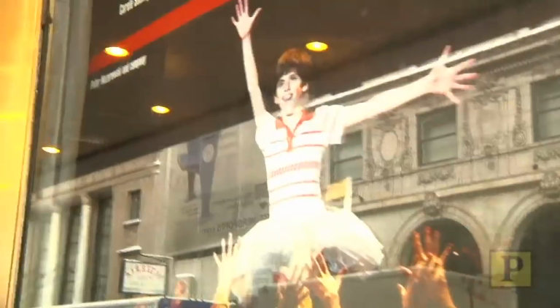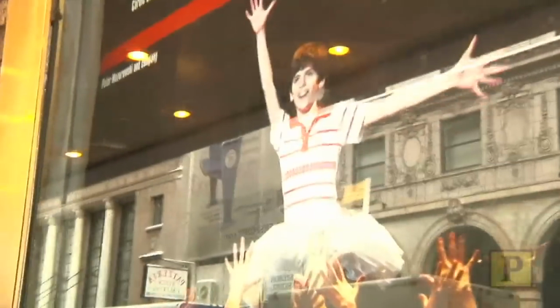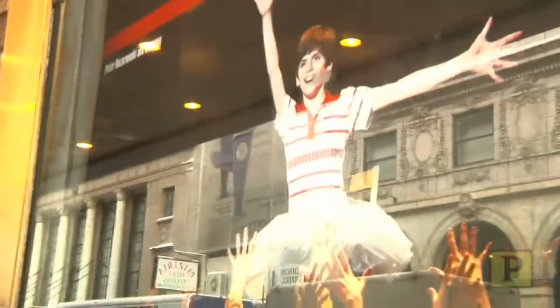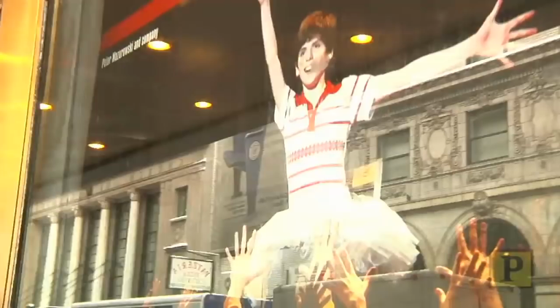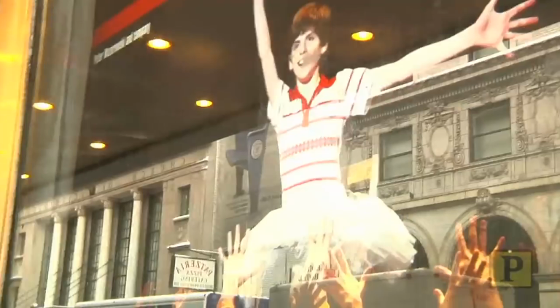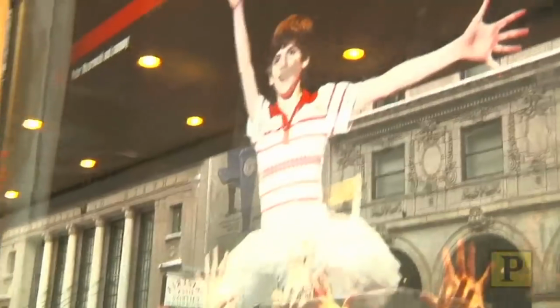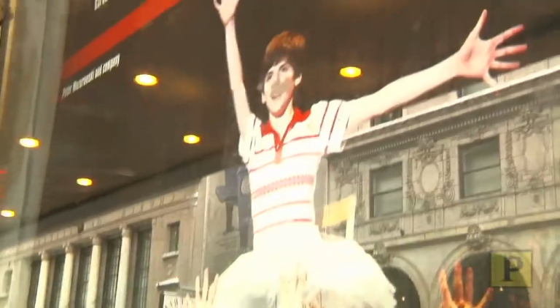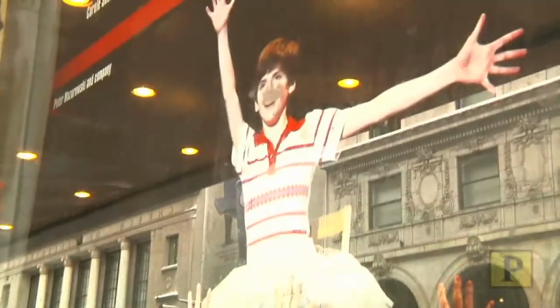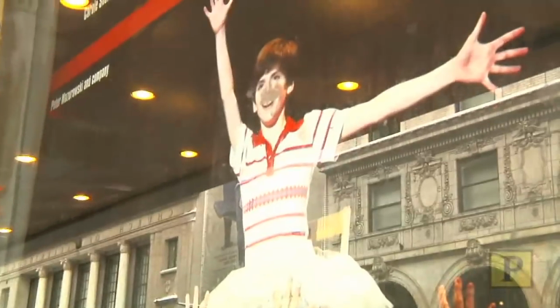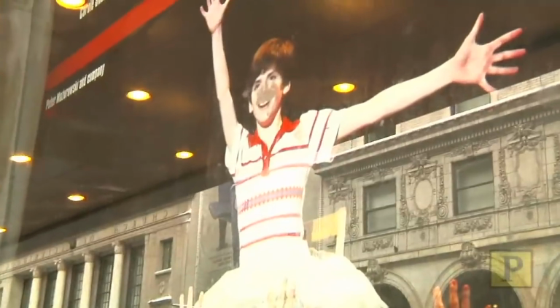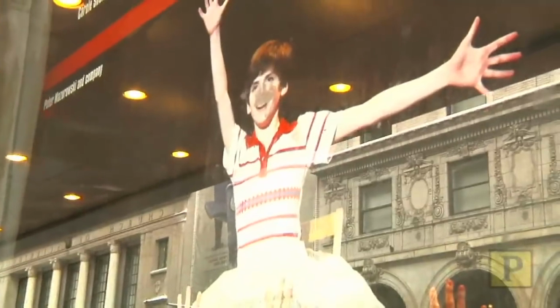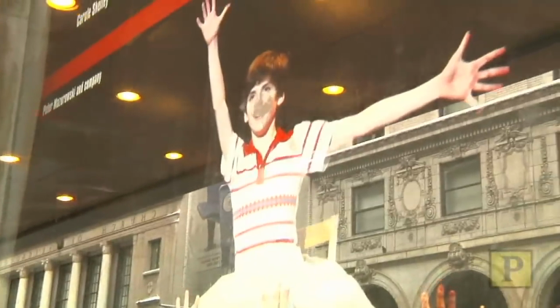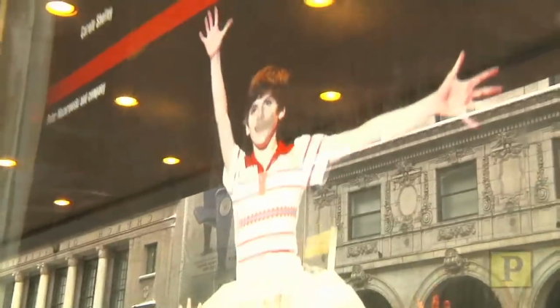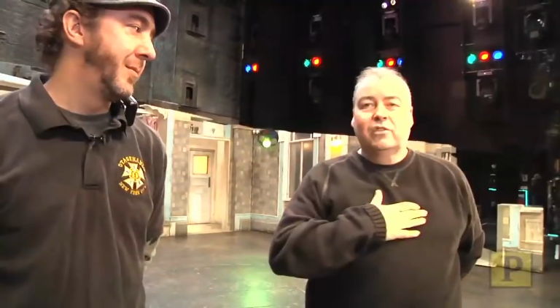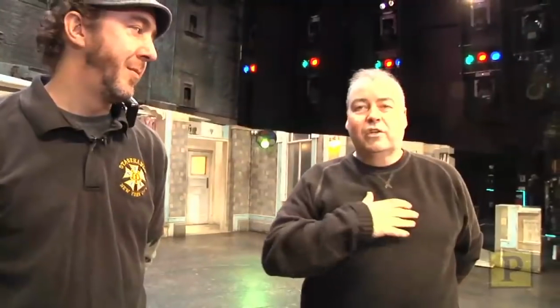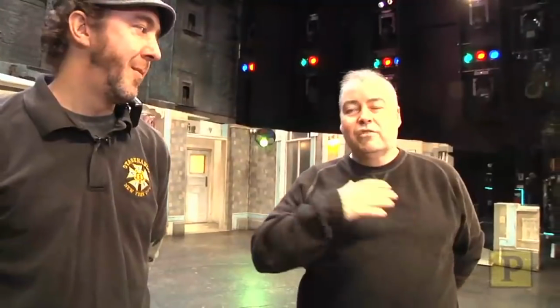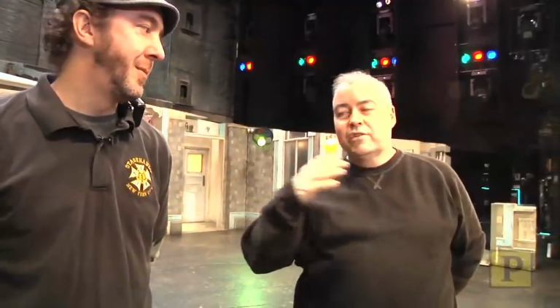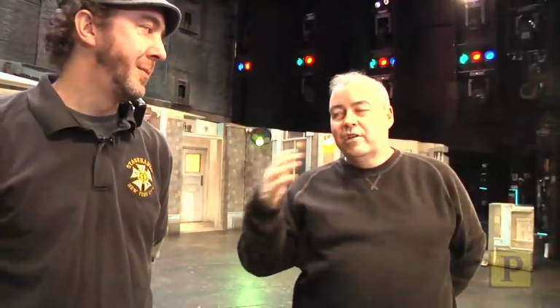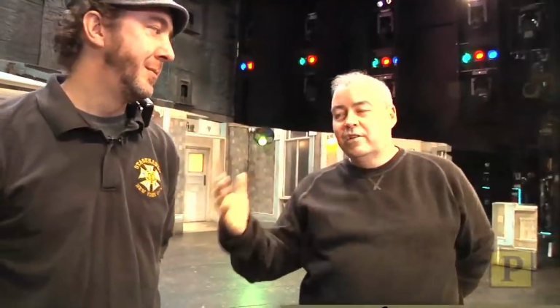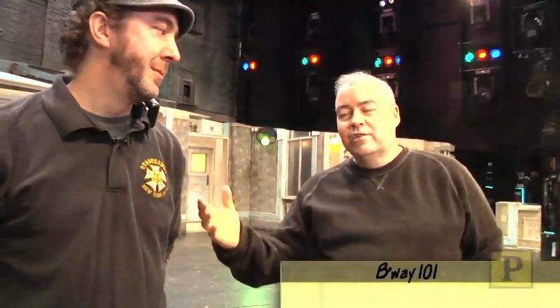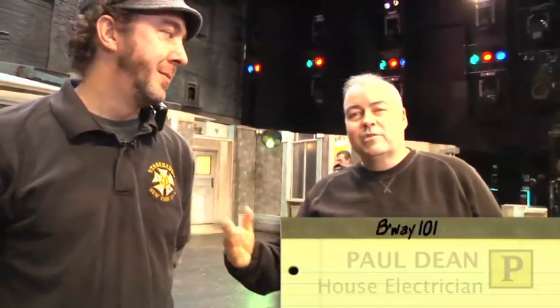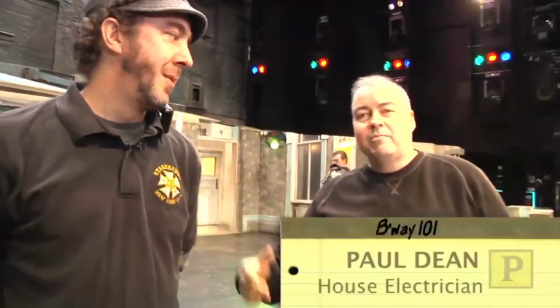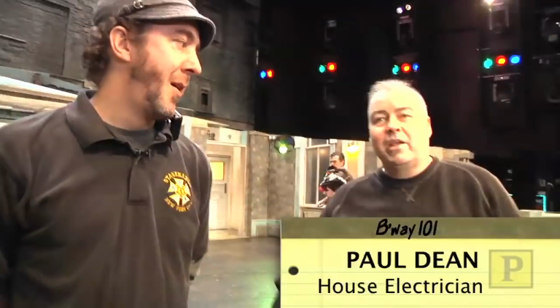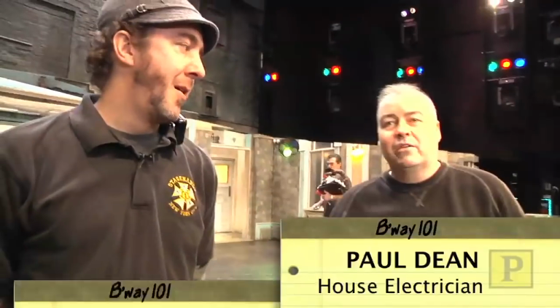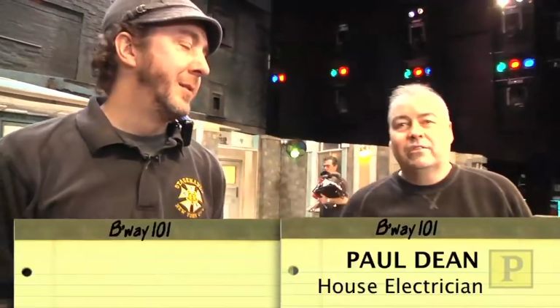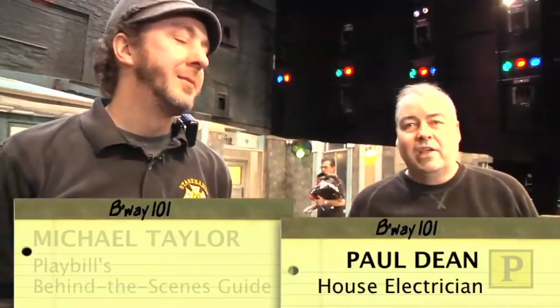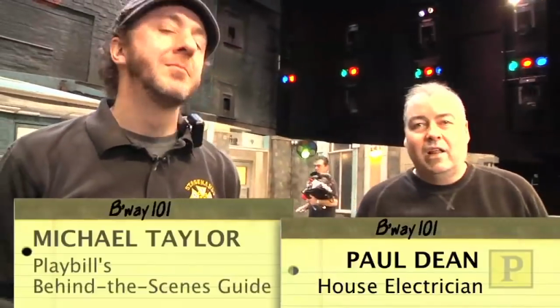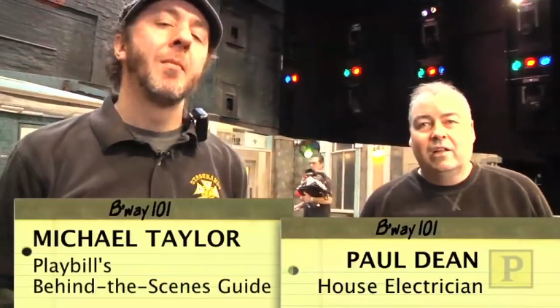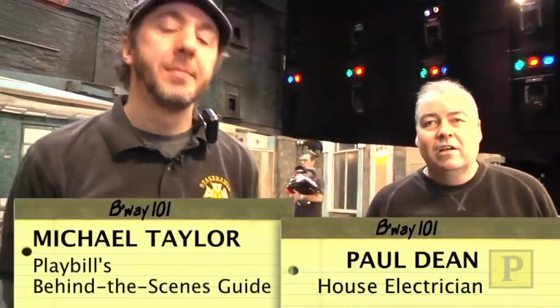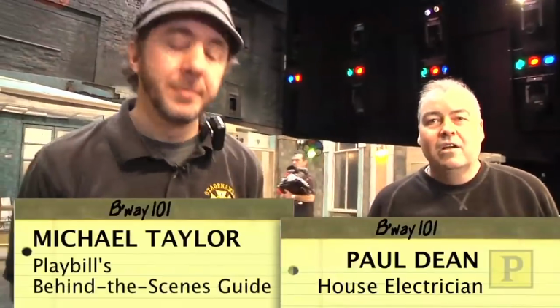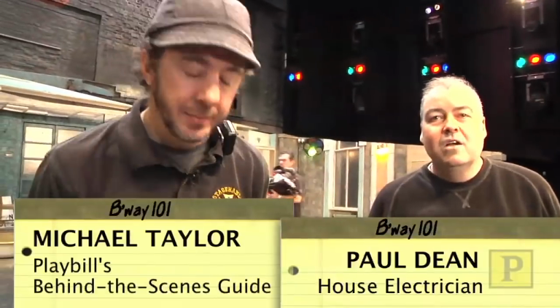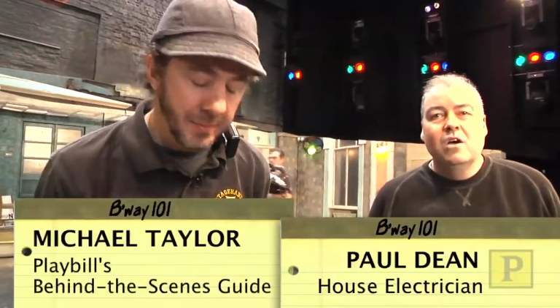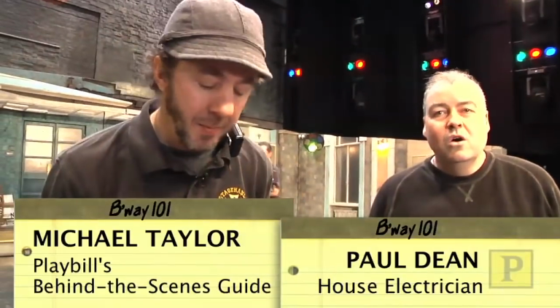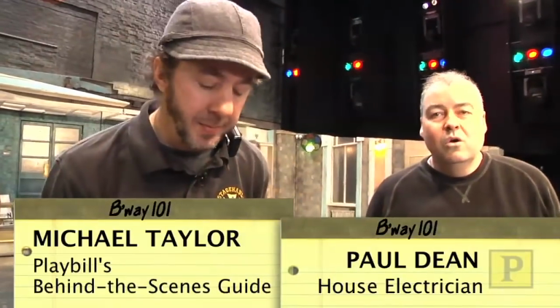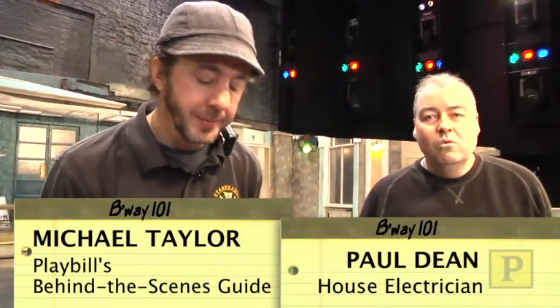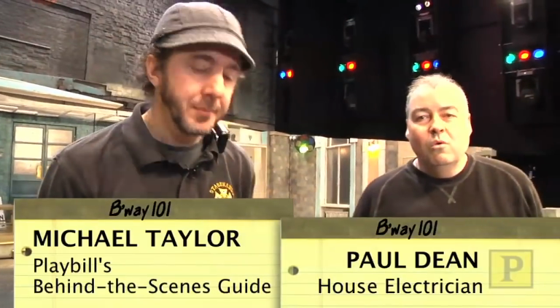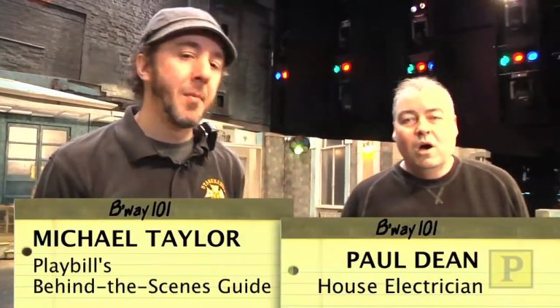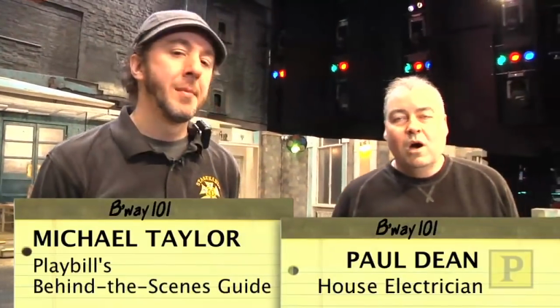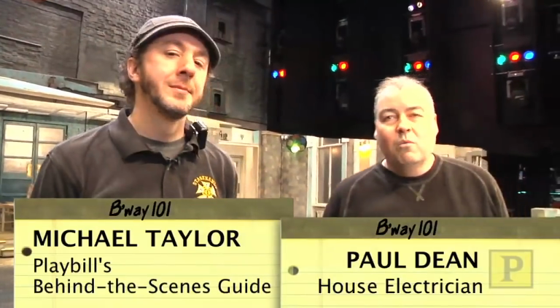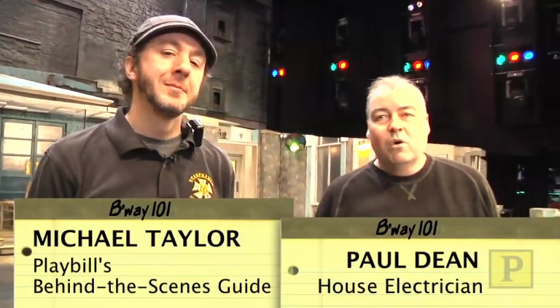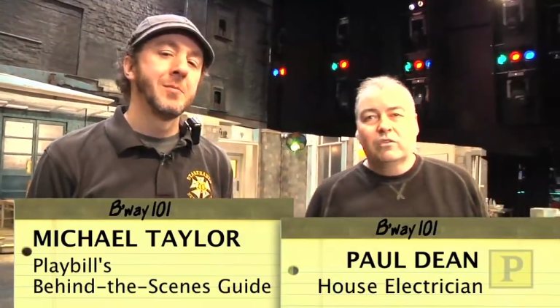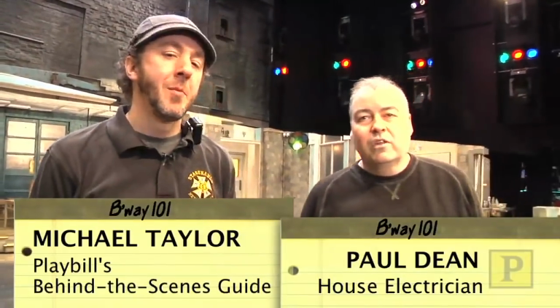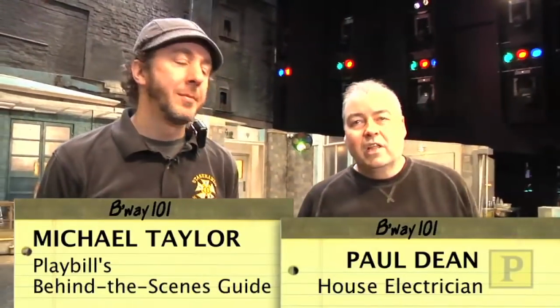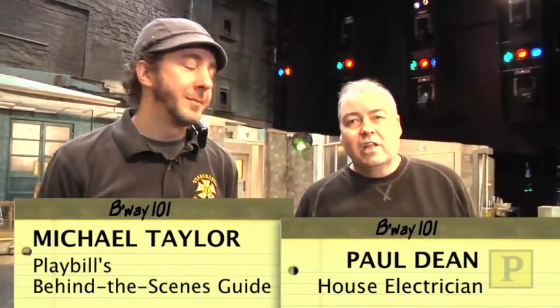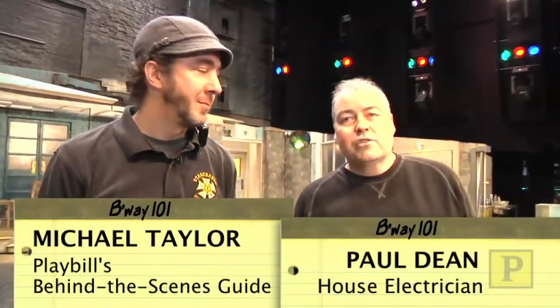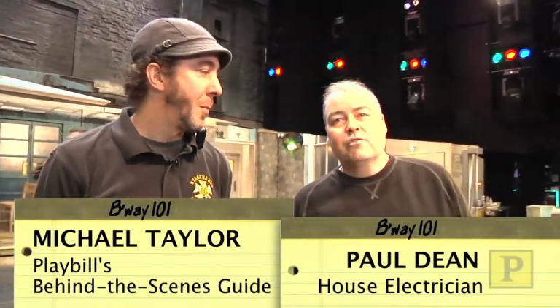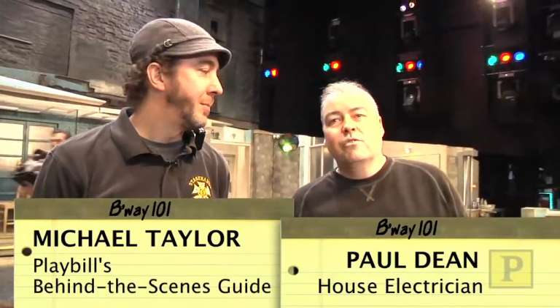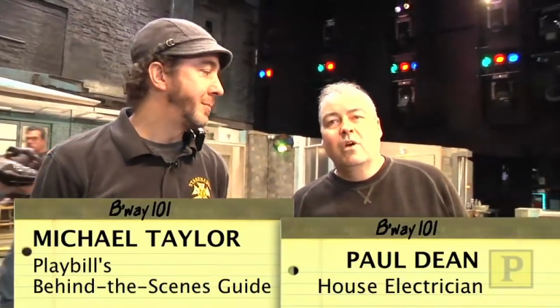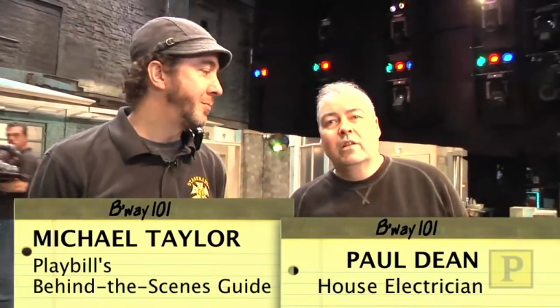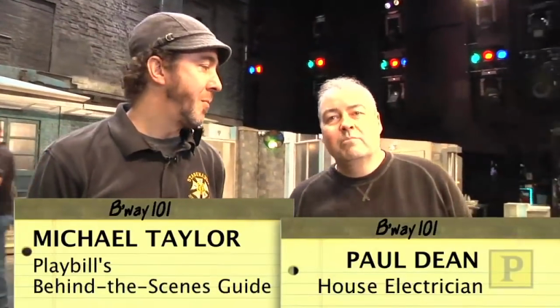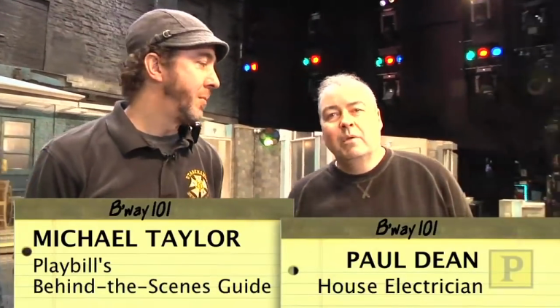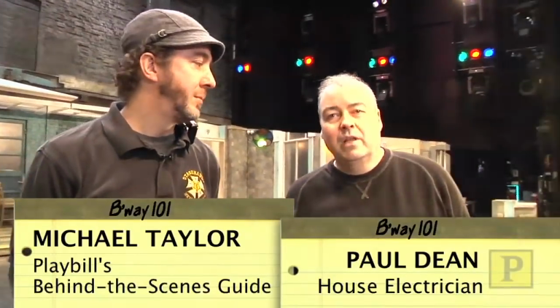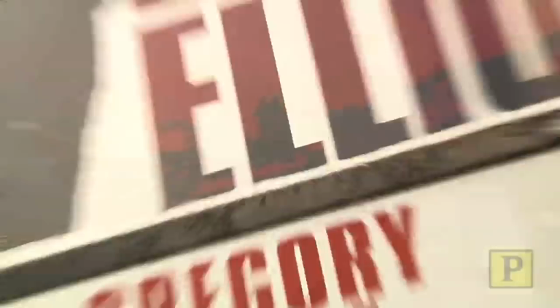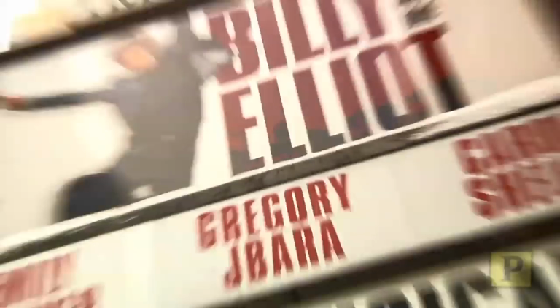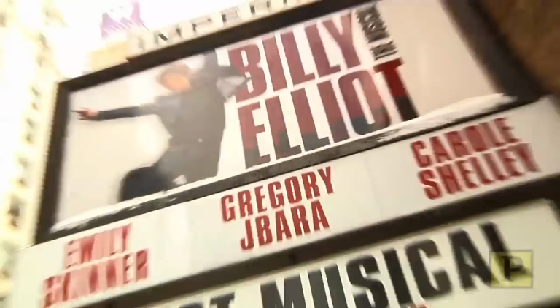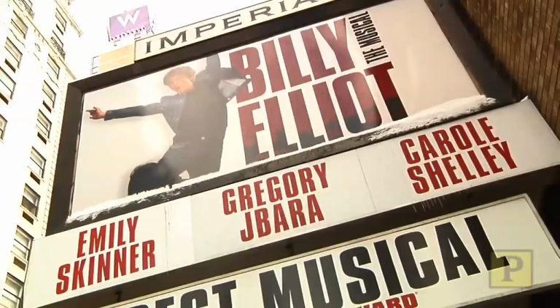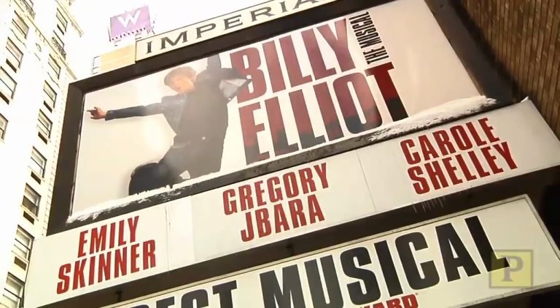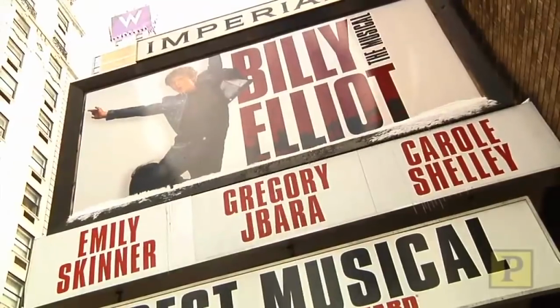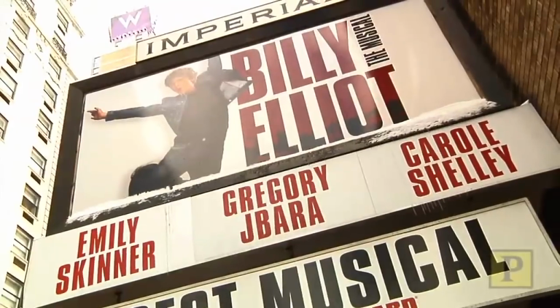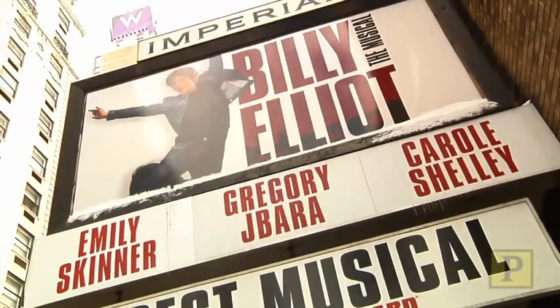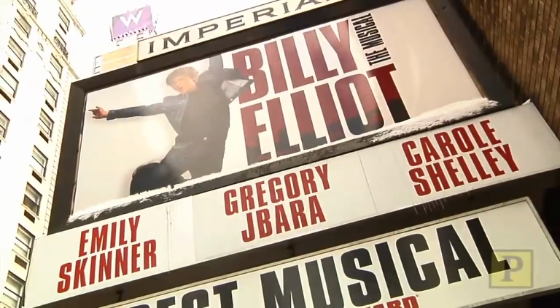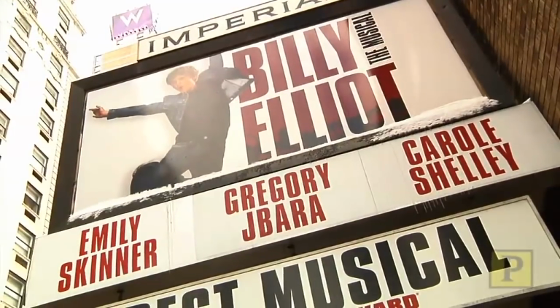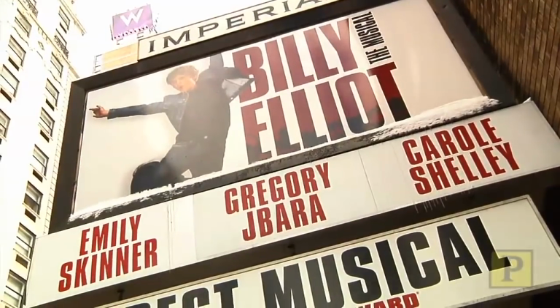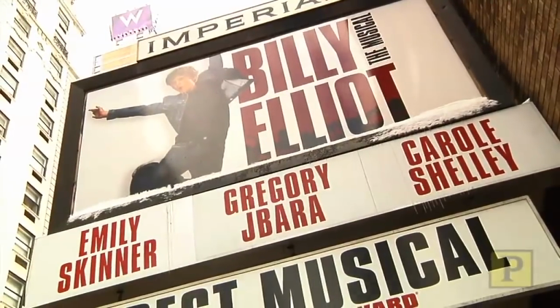My name is Paul Dean, I'm the house electrician, and this is Michael Taylor, who works on the electric crew at Billy Elliot at the Imperial Theatre.